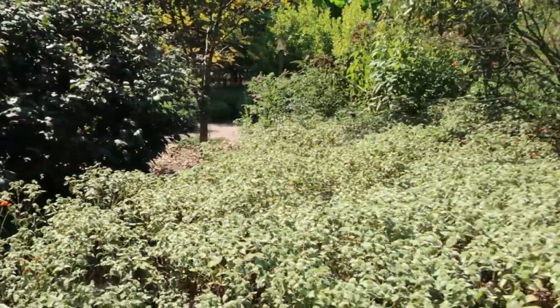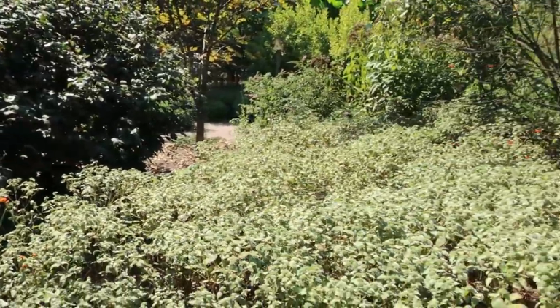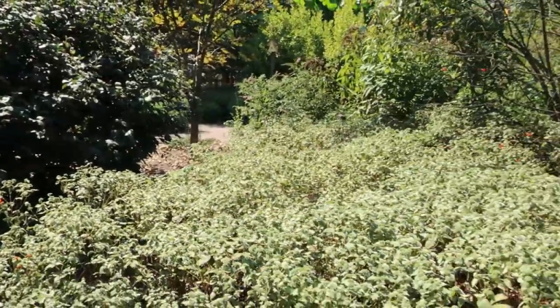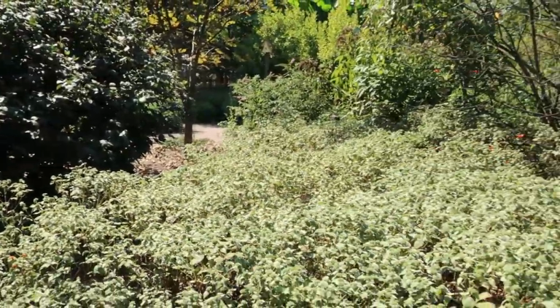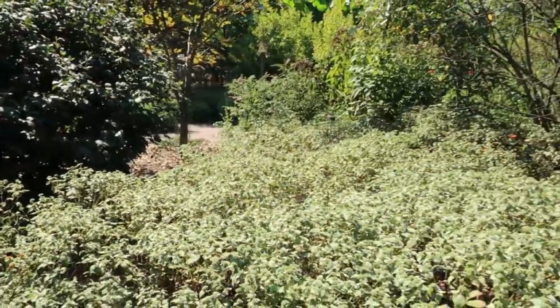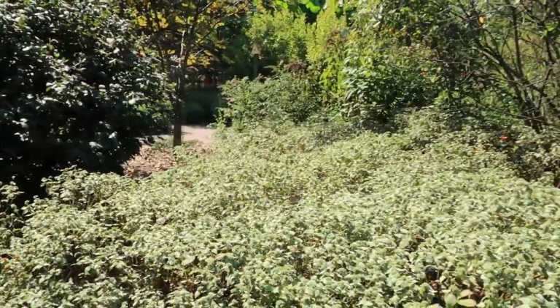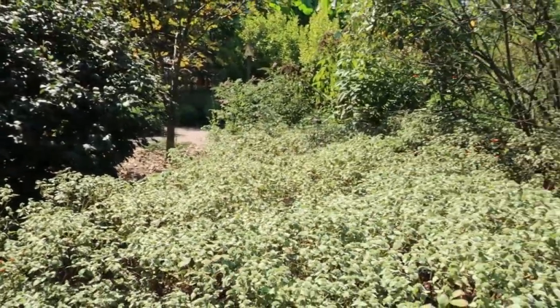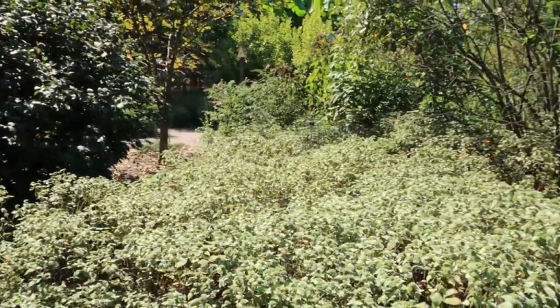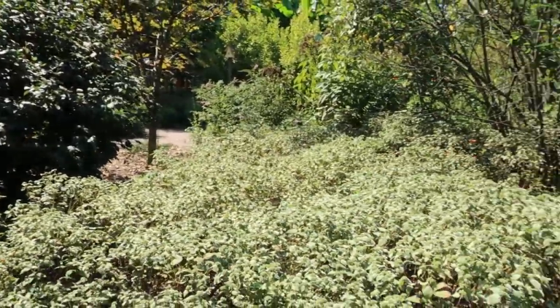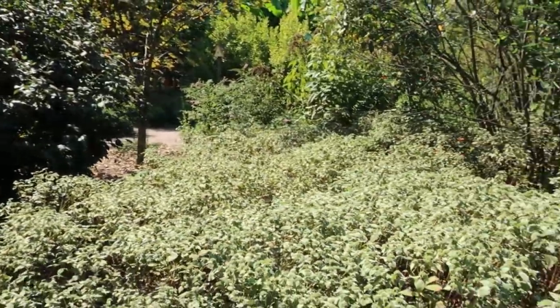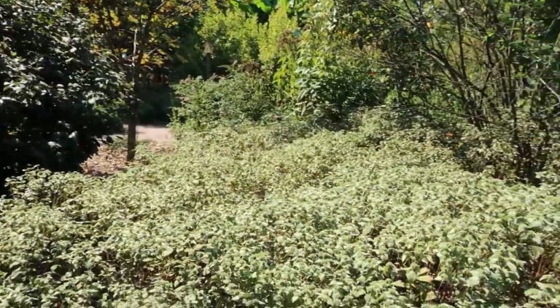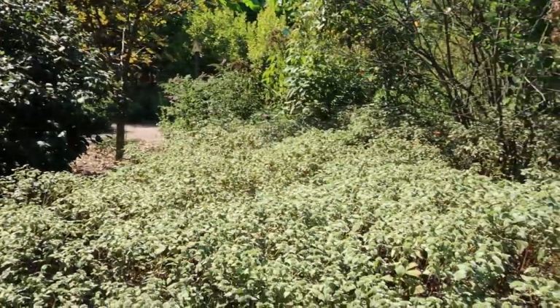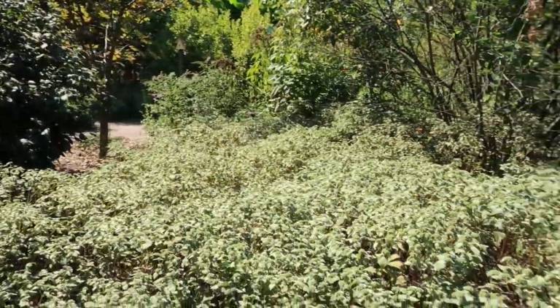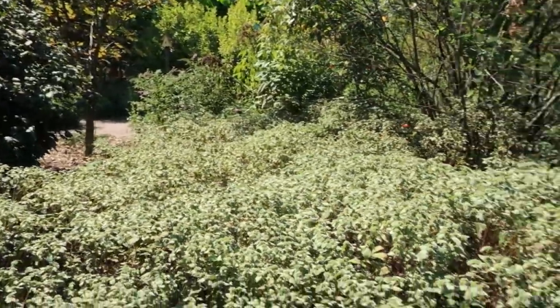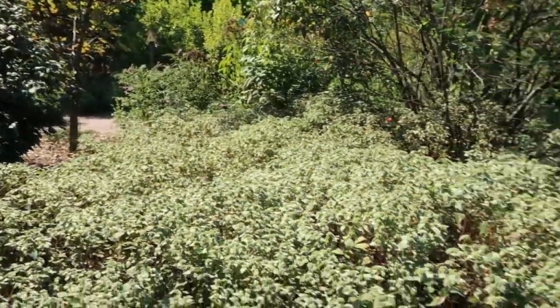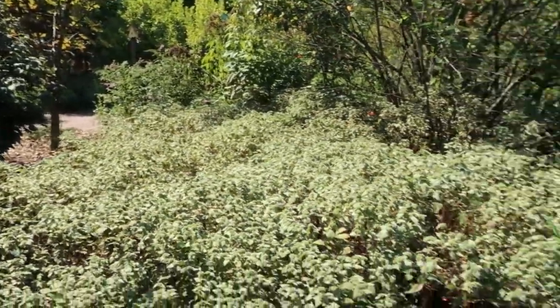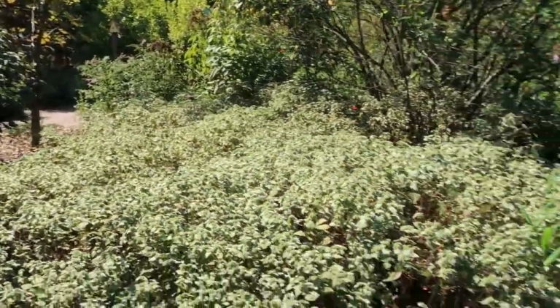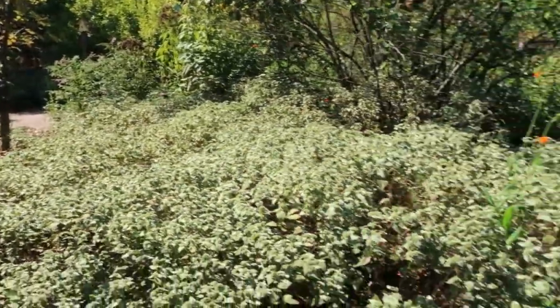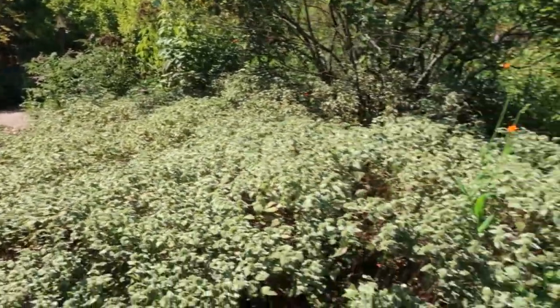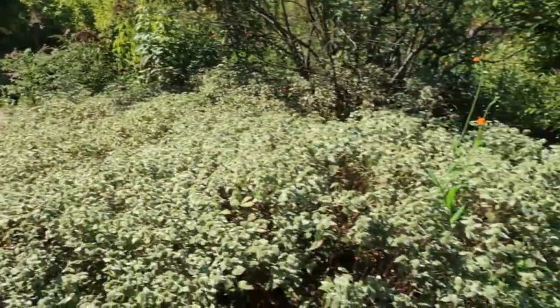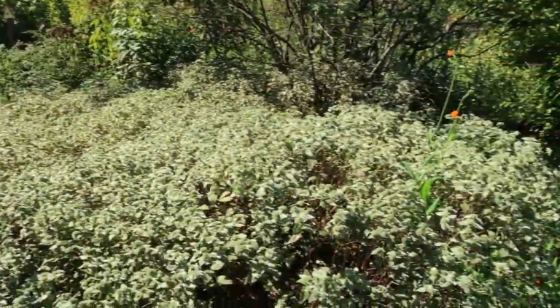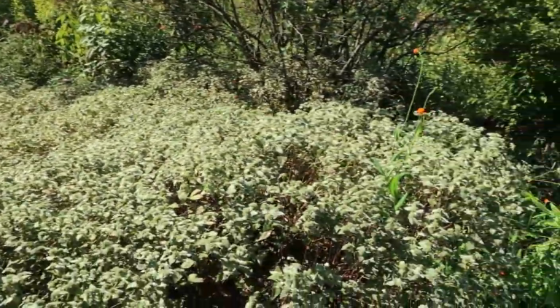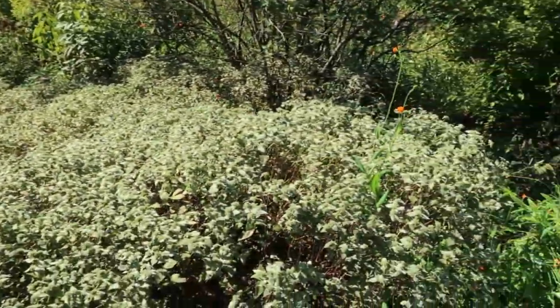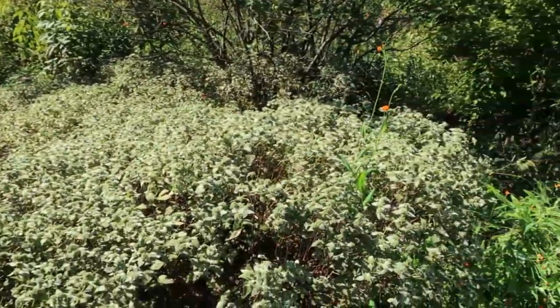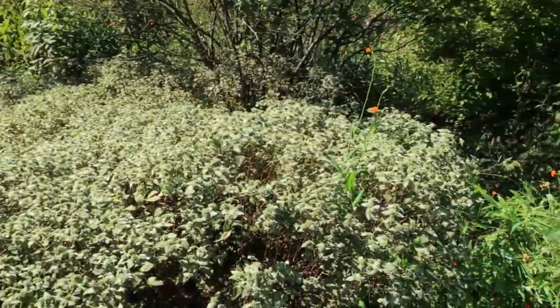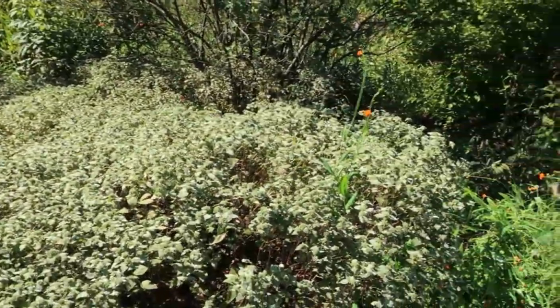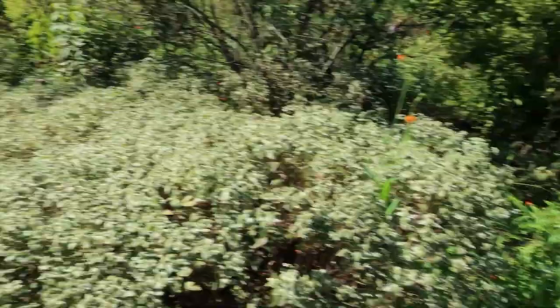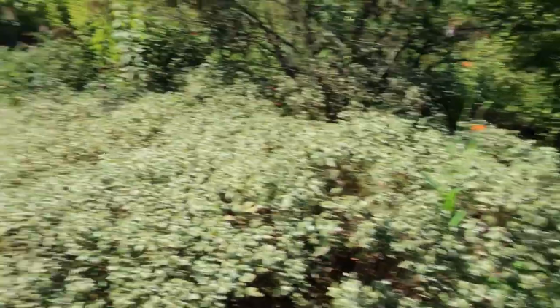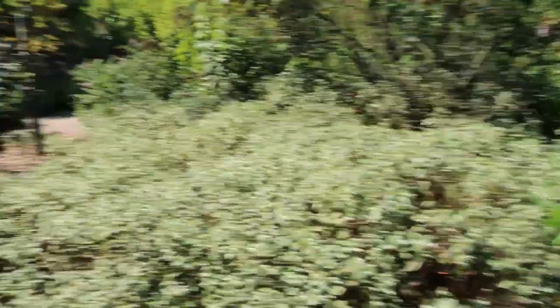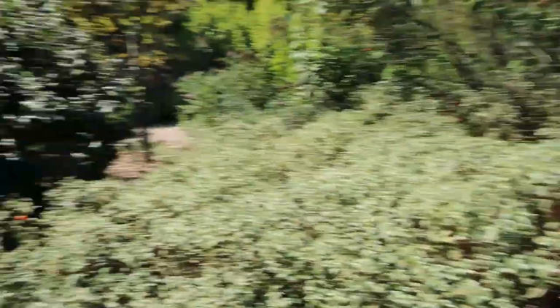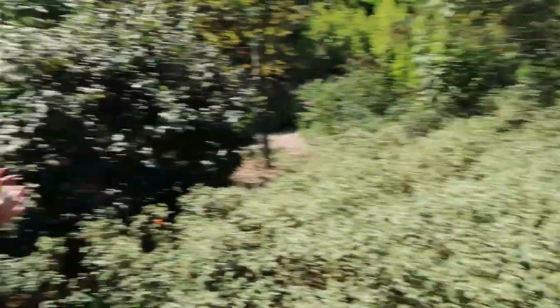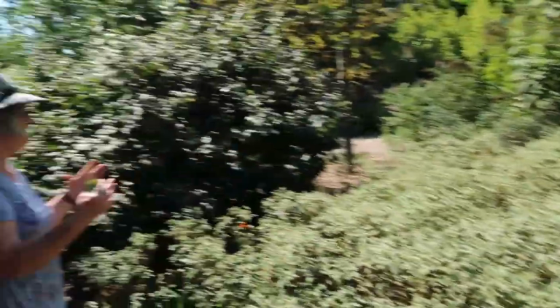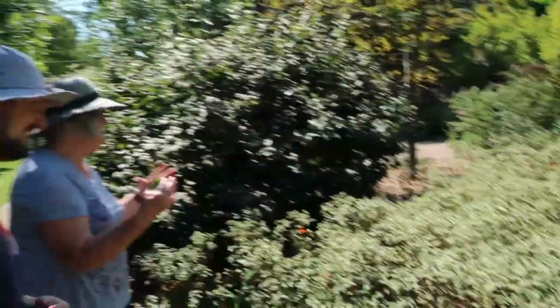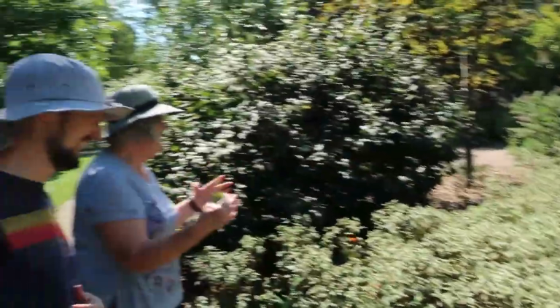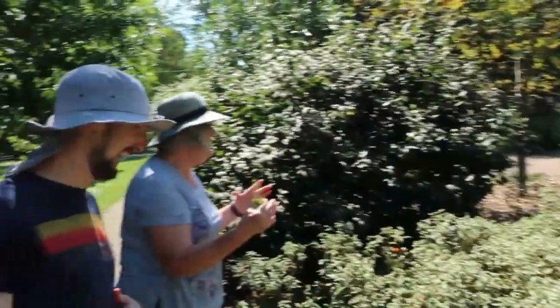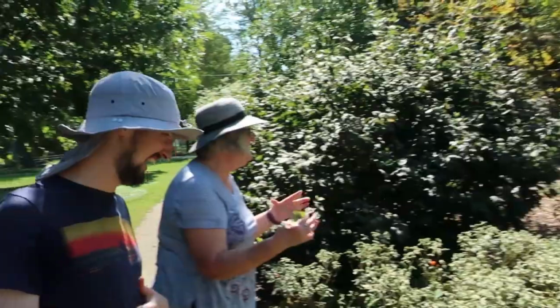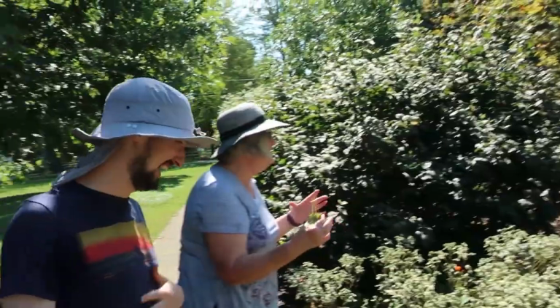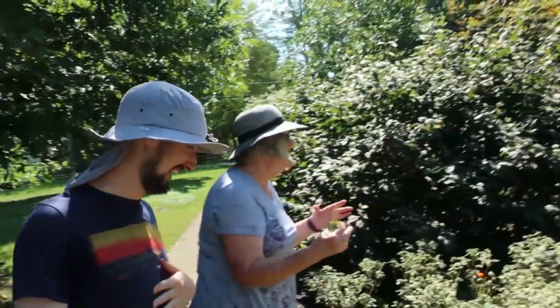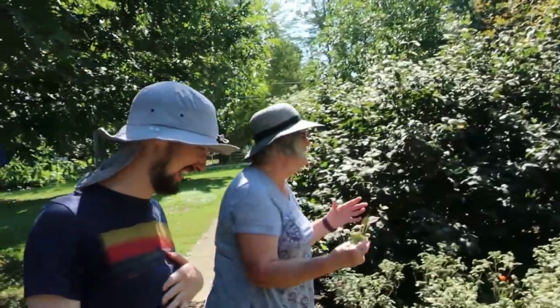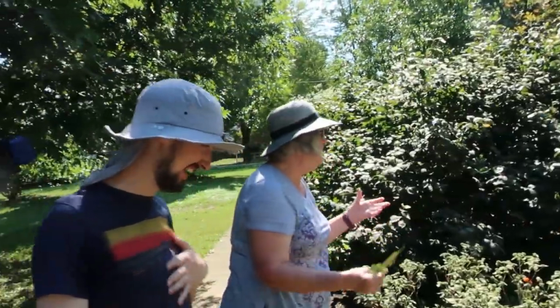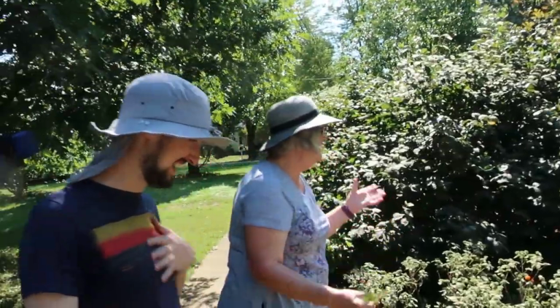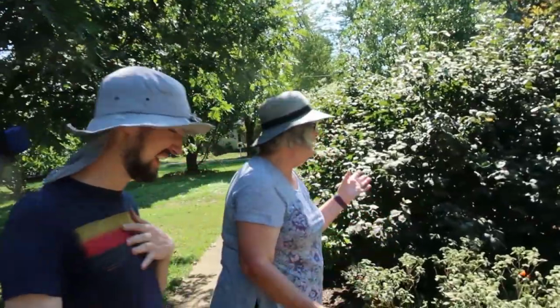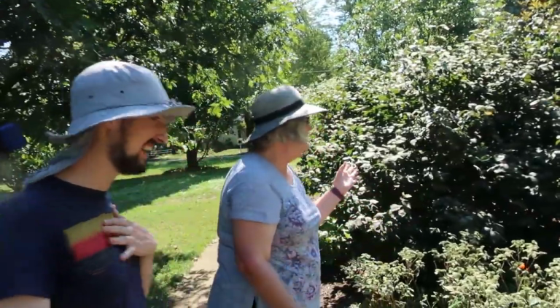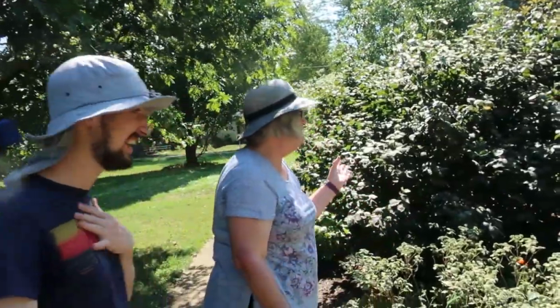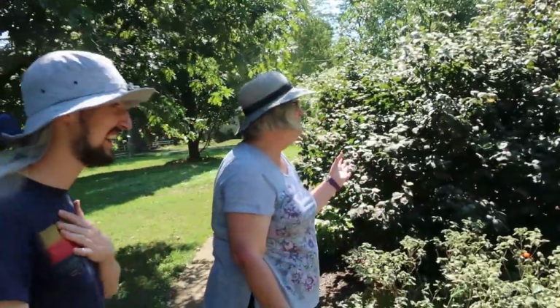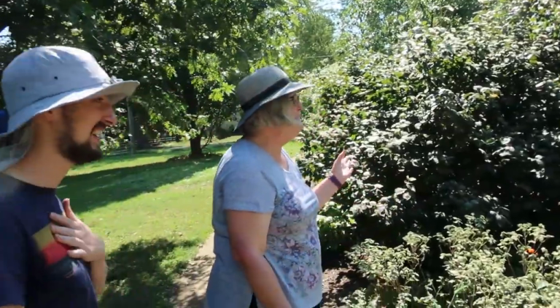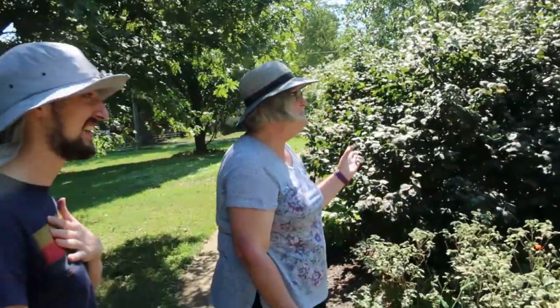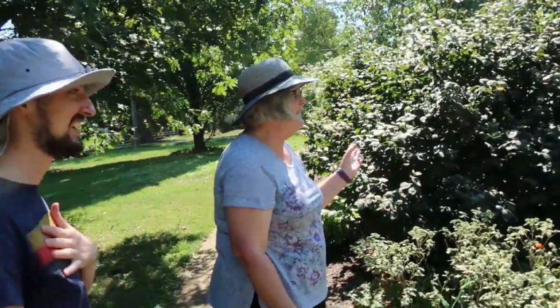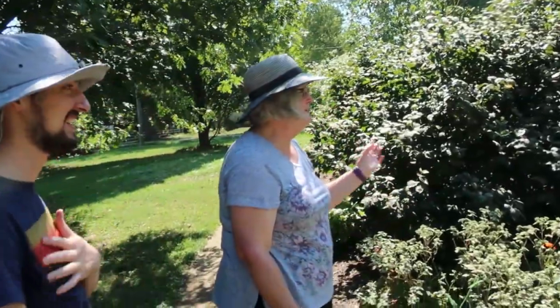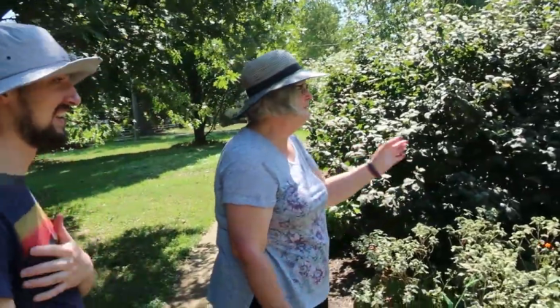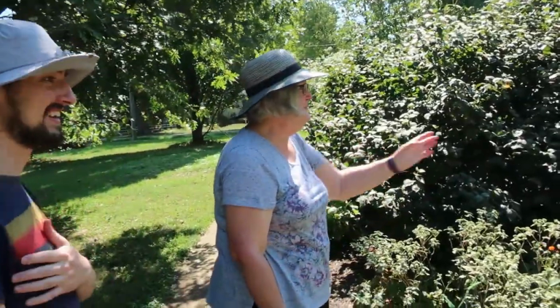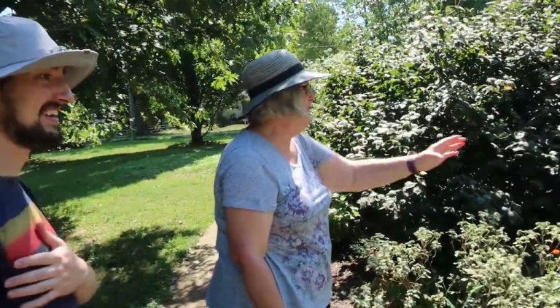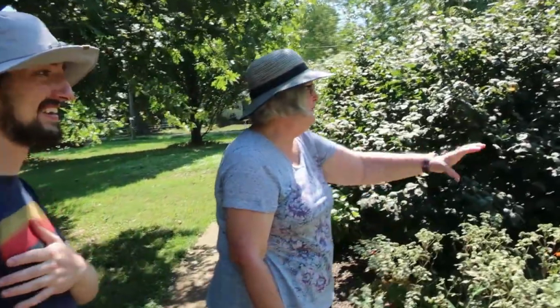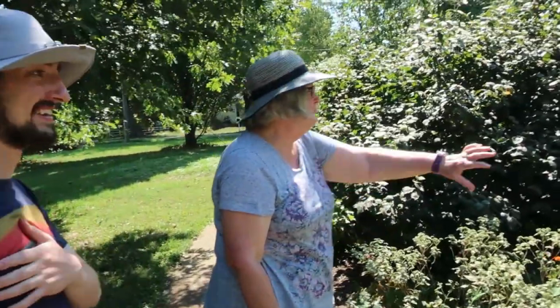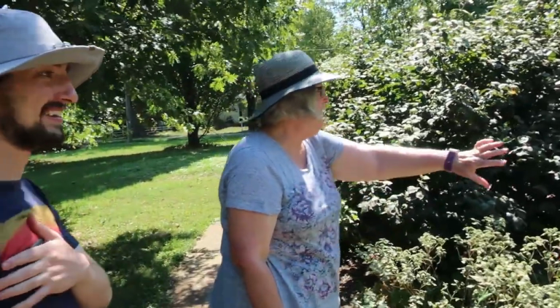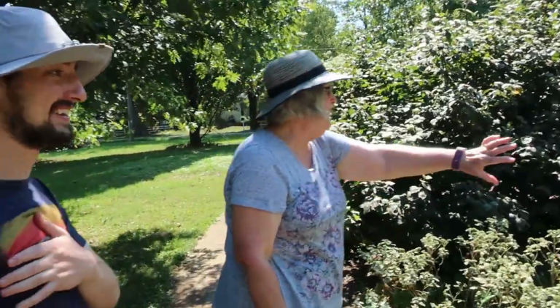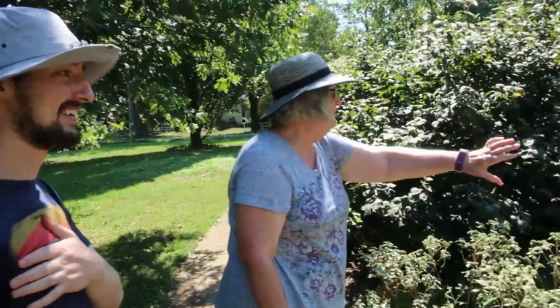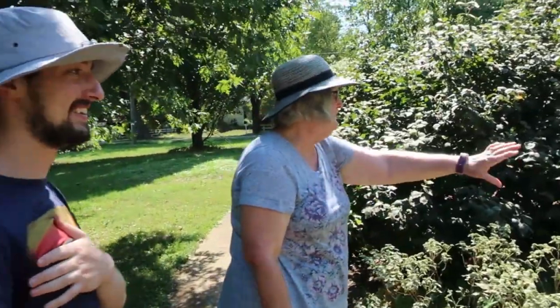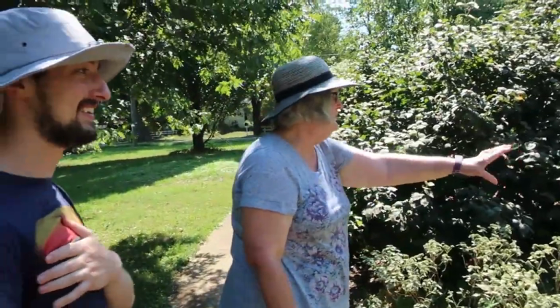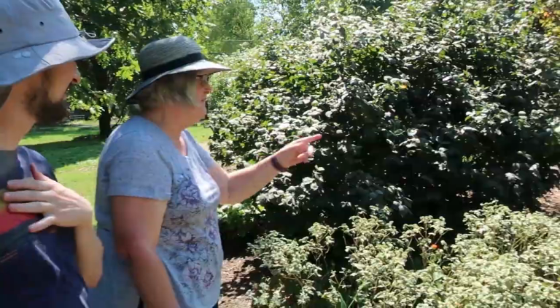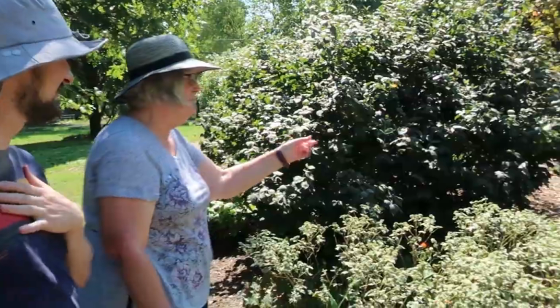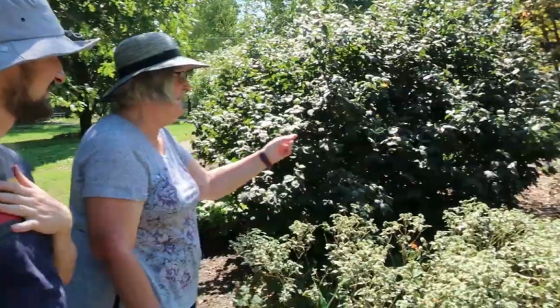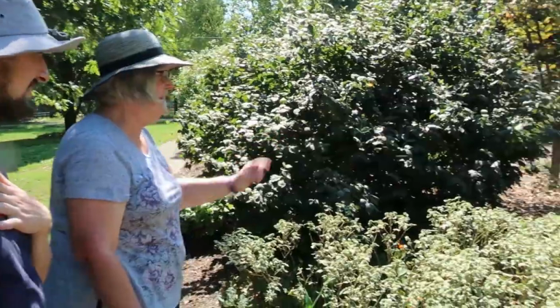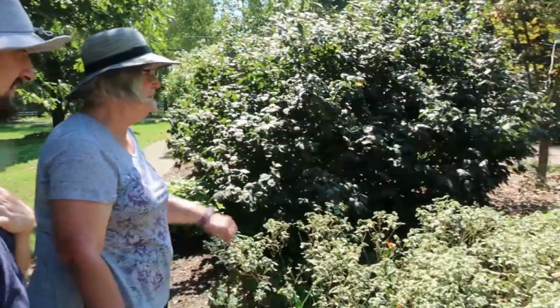When you started this, I'm sure it was only just a tiny little clump. It was a tiny clump, and believe me, every year we have to cut it back.